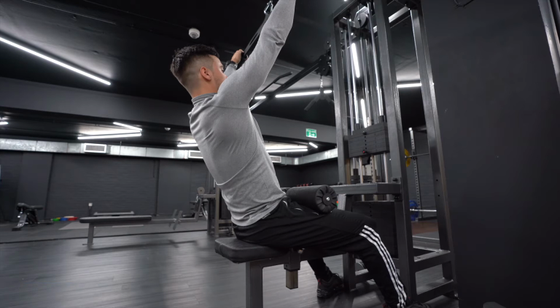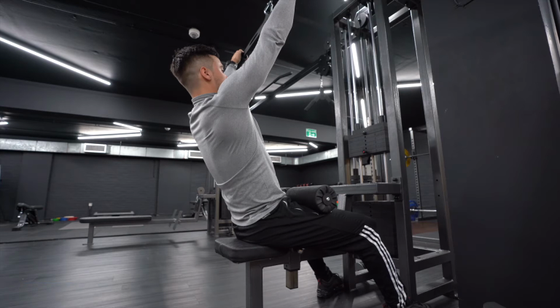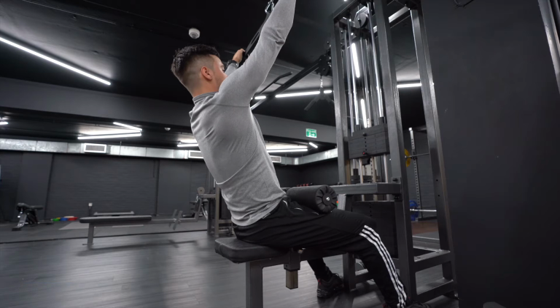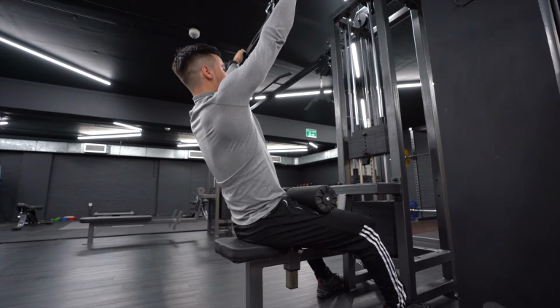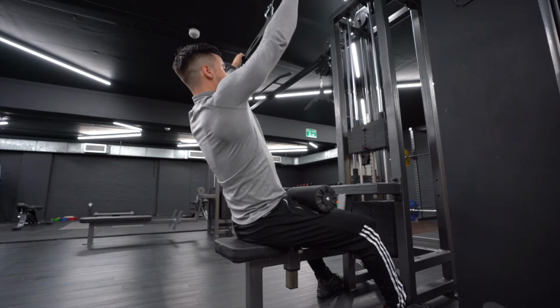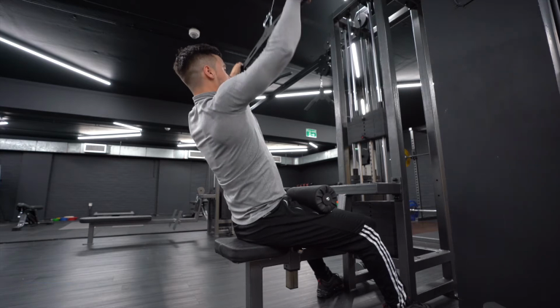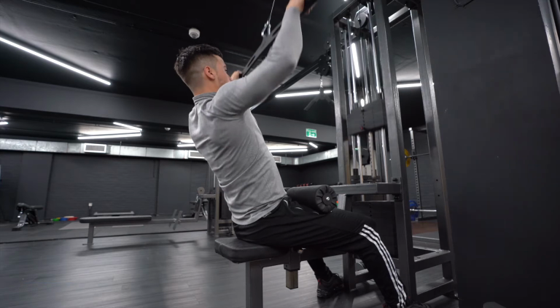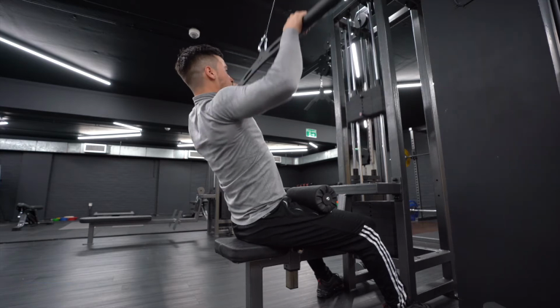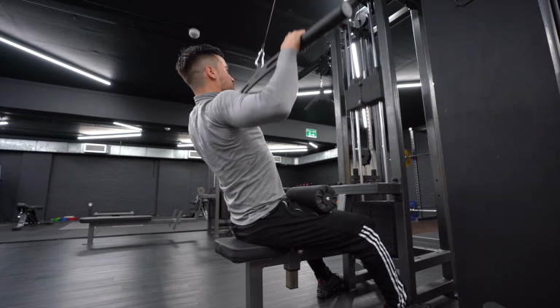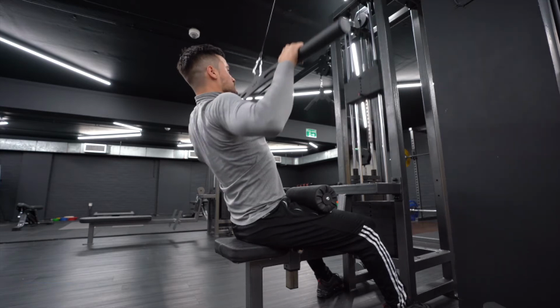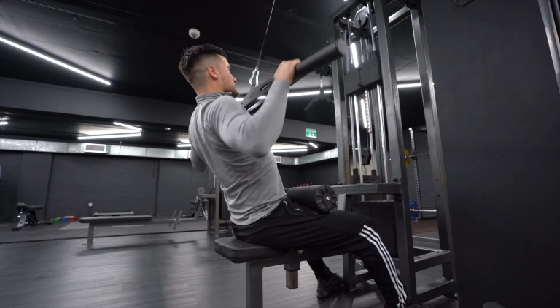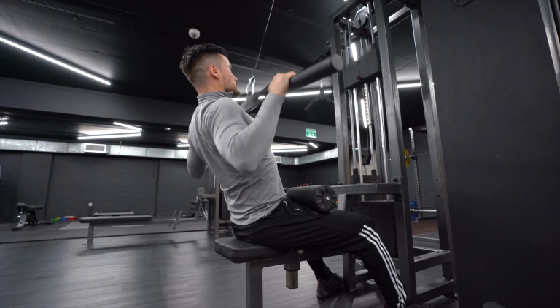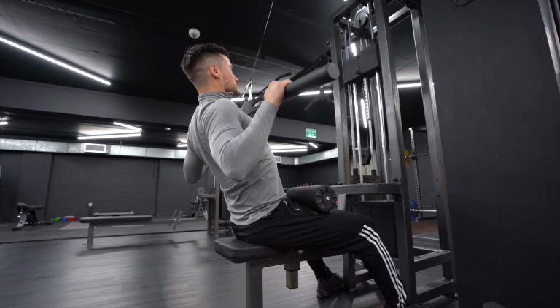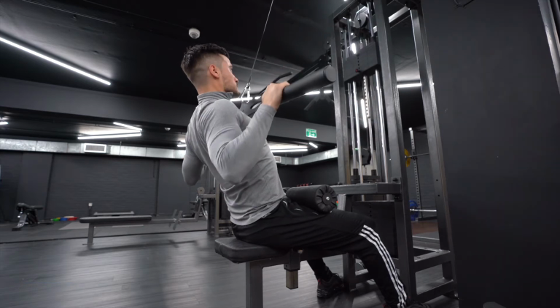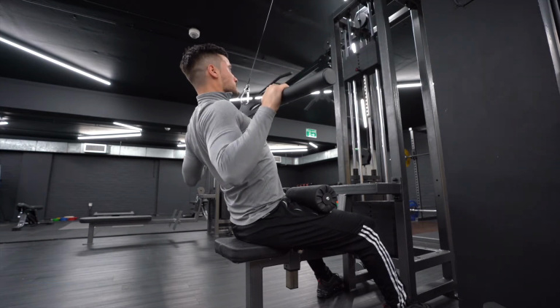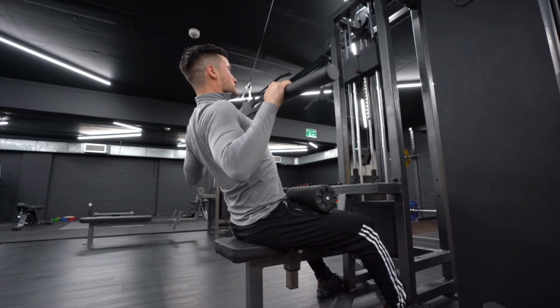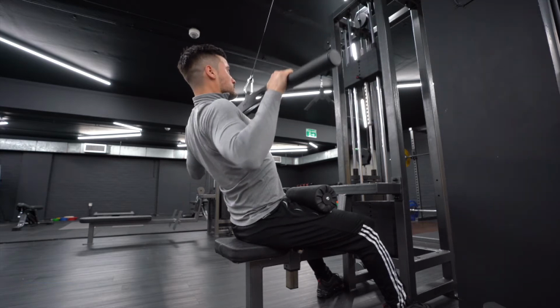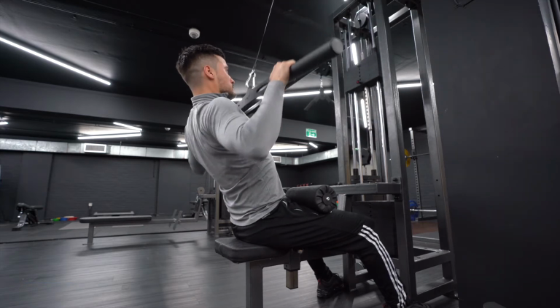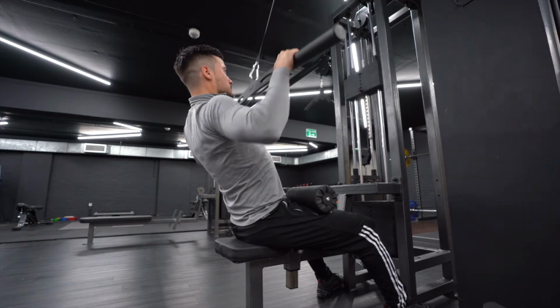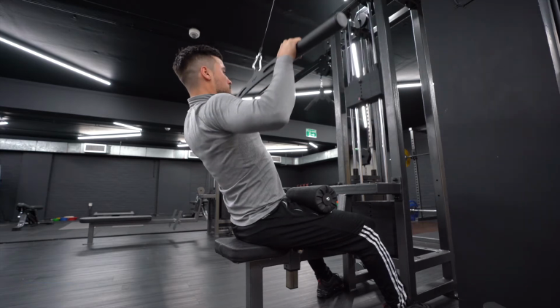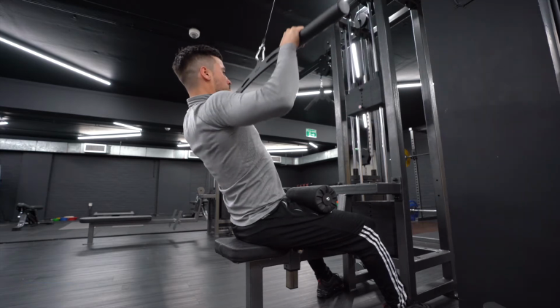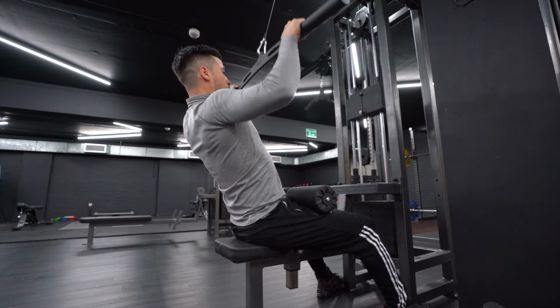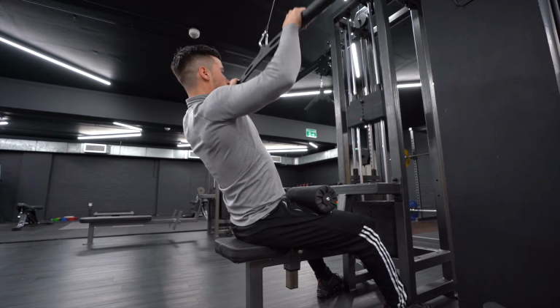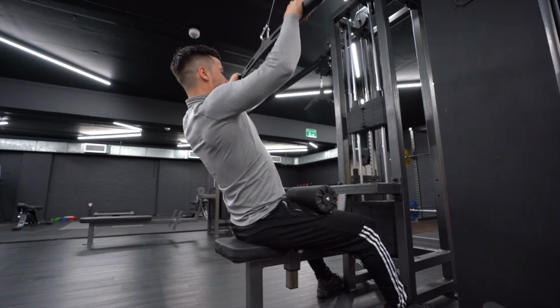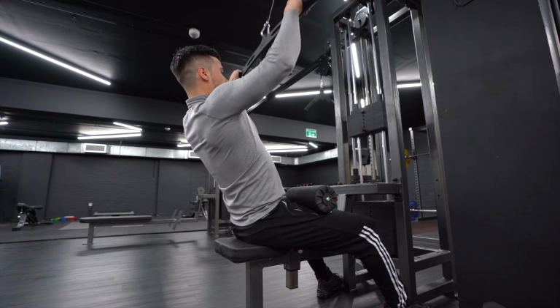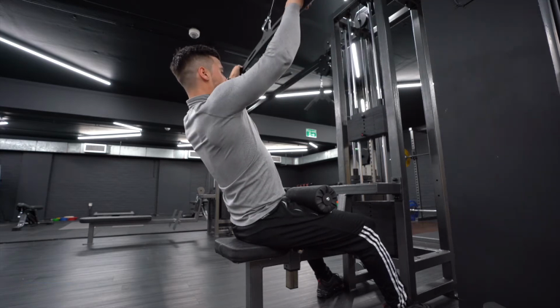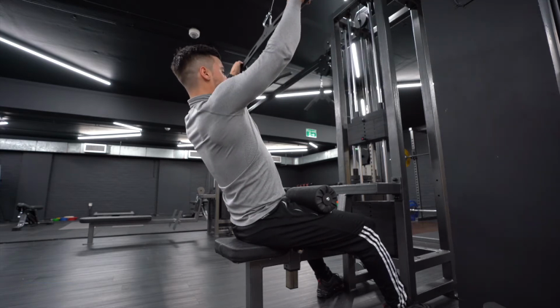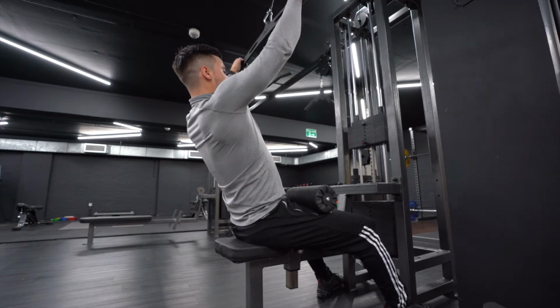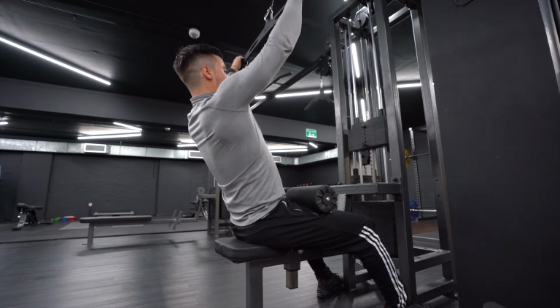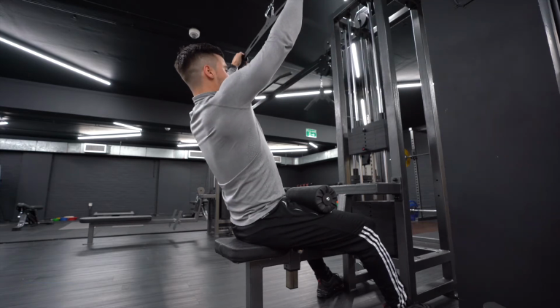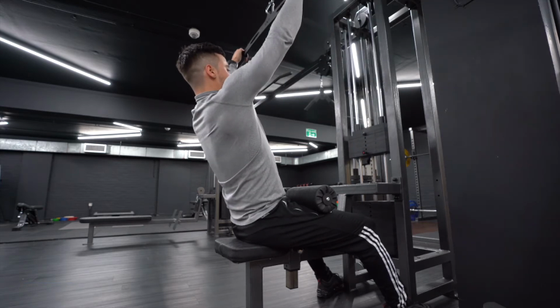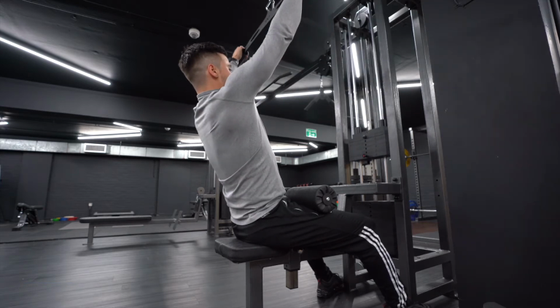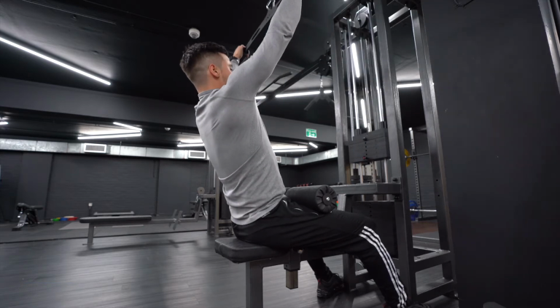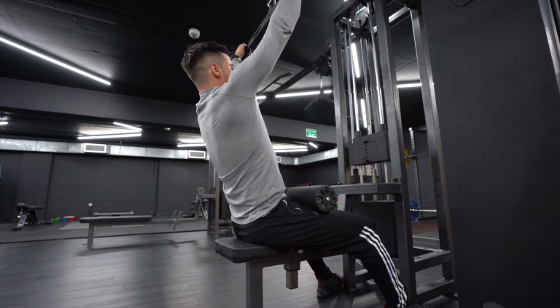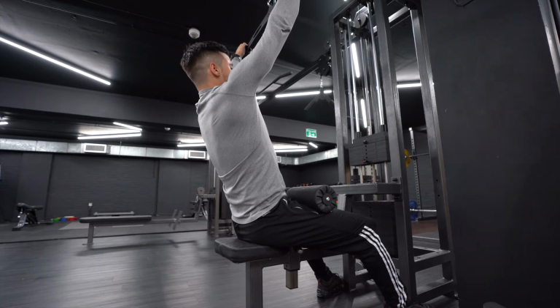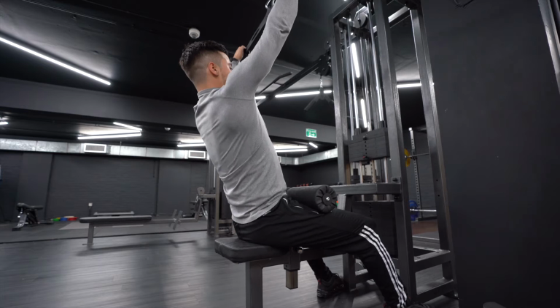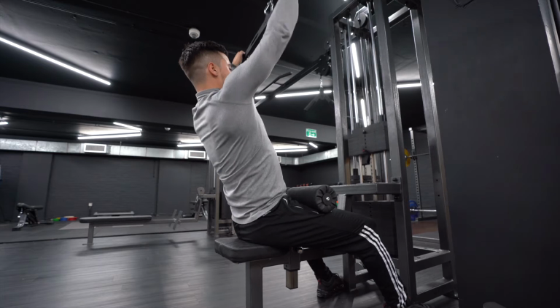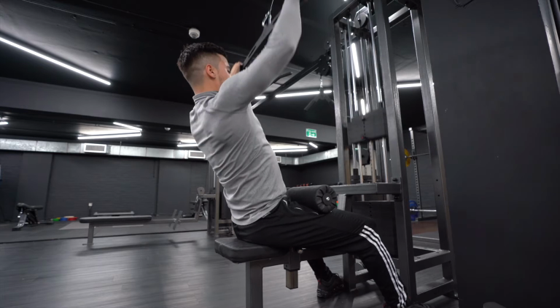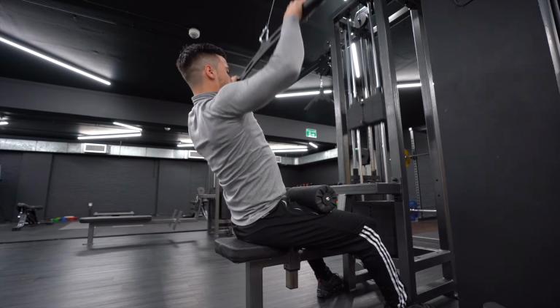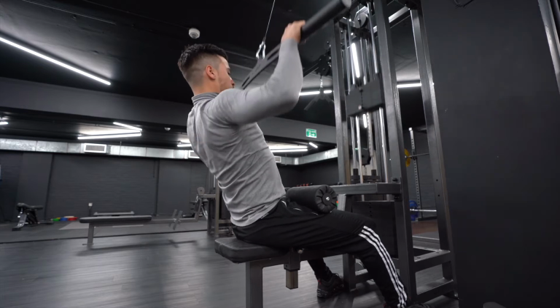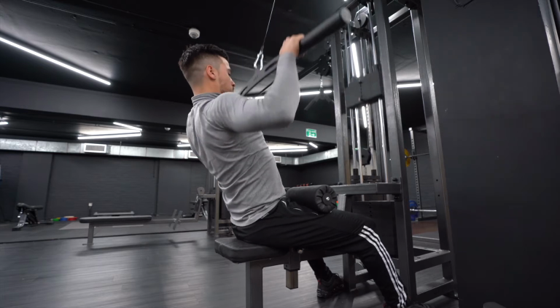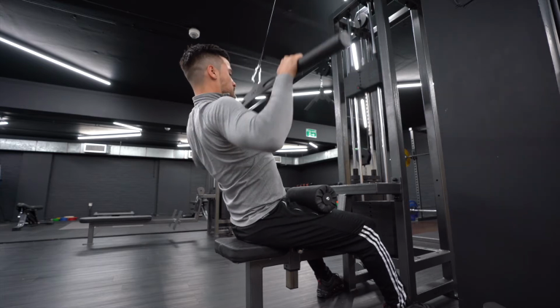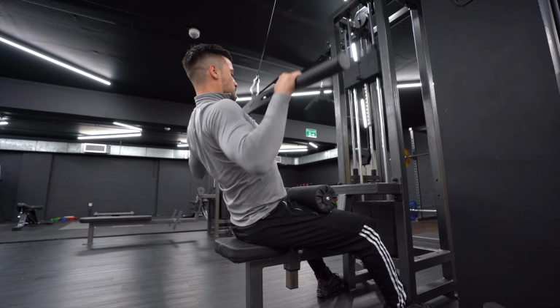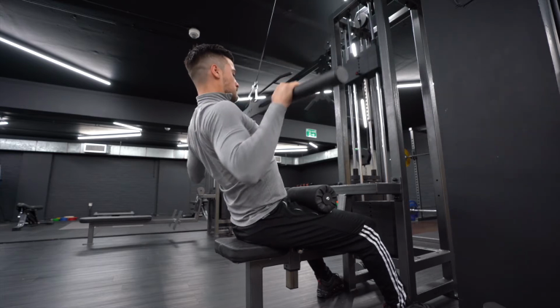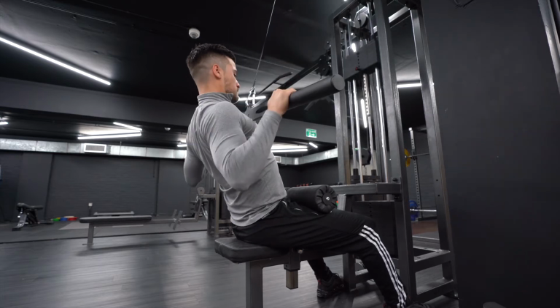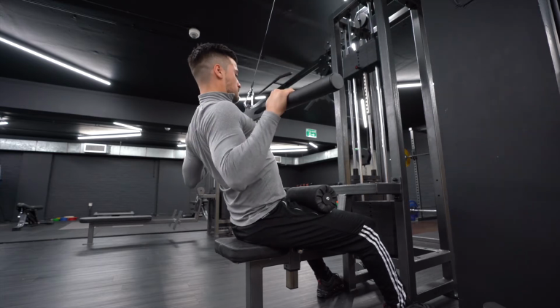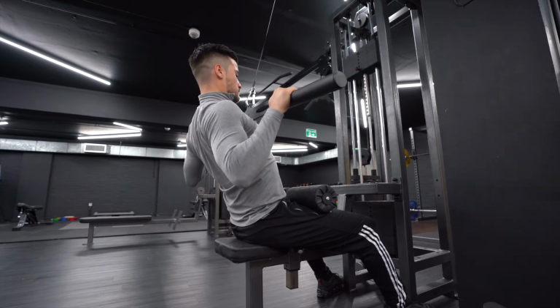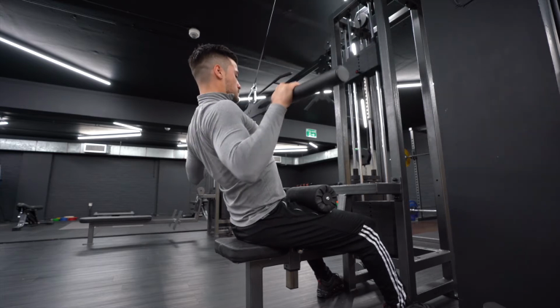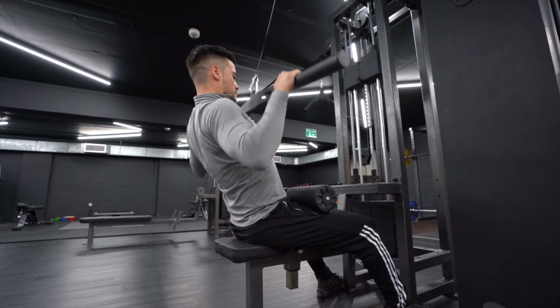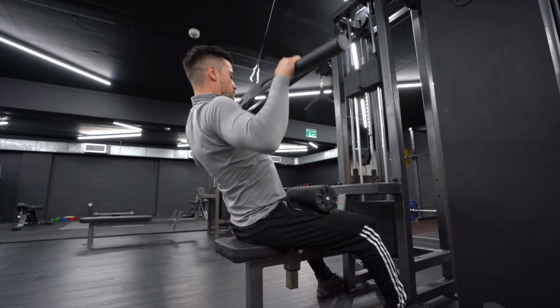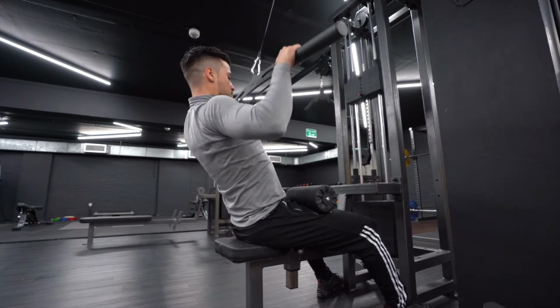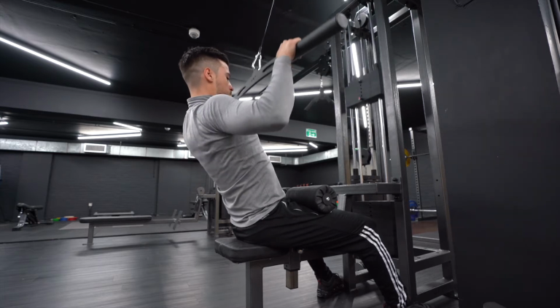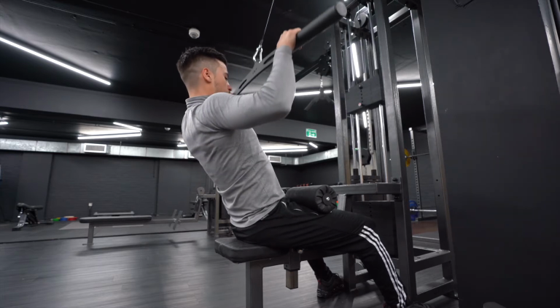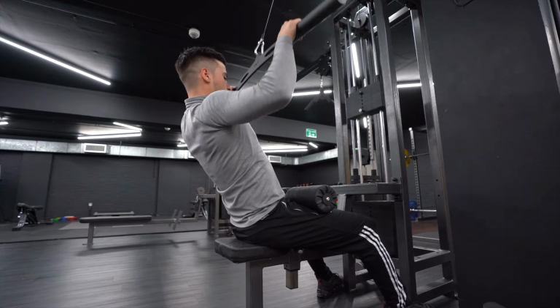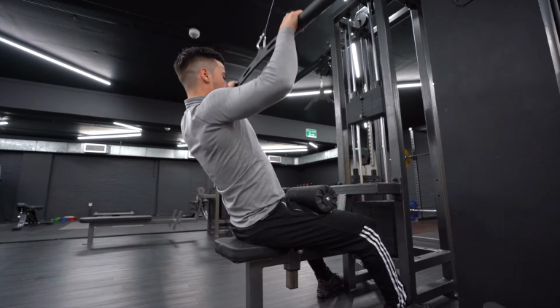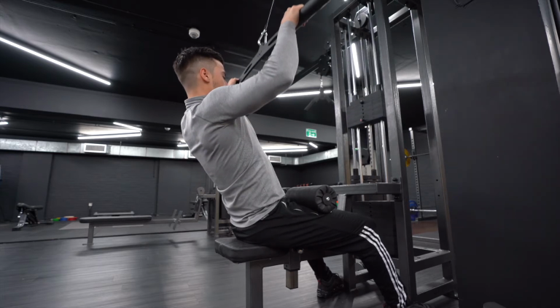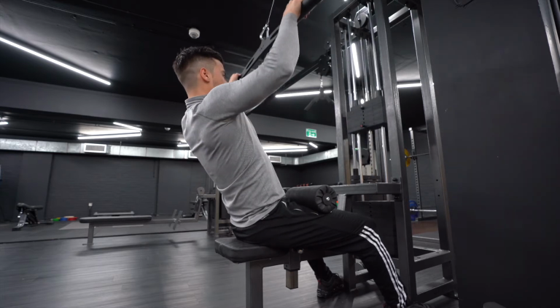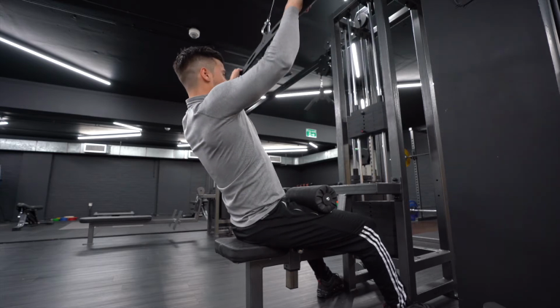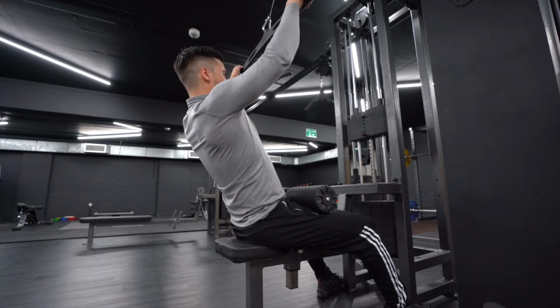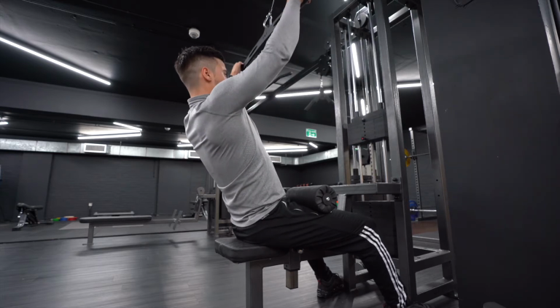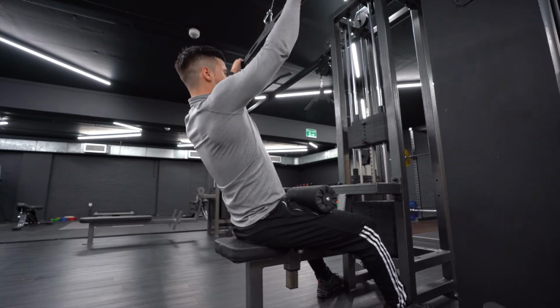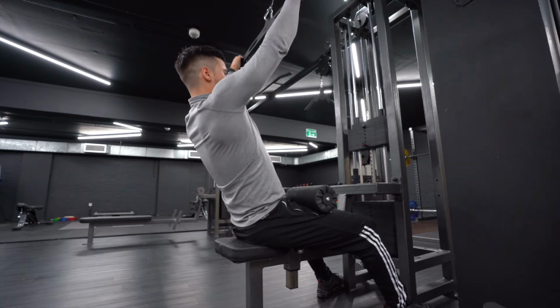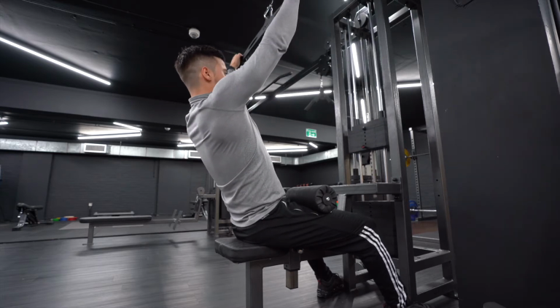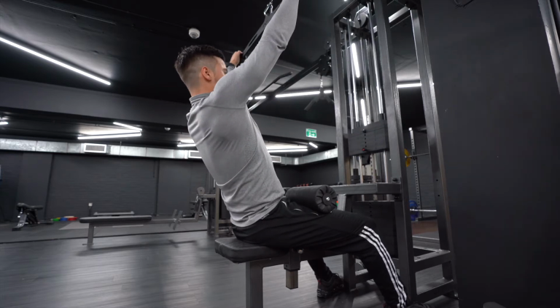Lean back slightly without excessively arching your spine, and engage your core to keep your torso in this position.